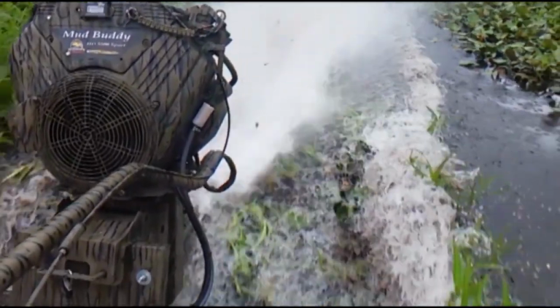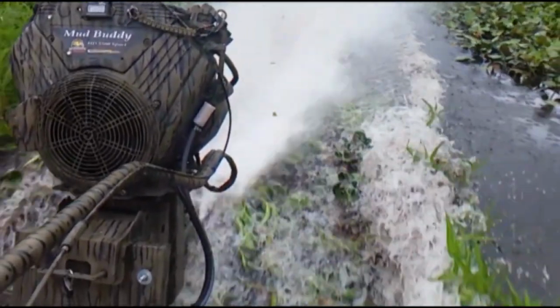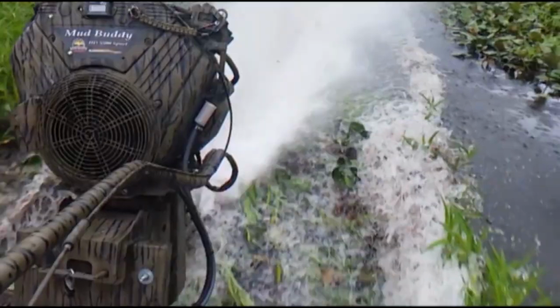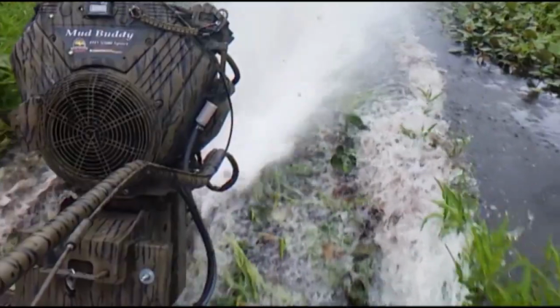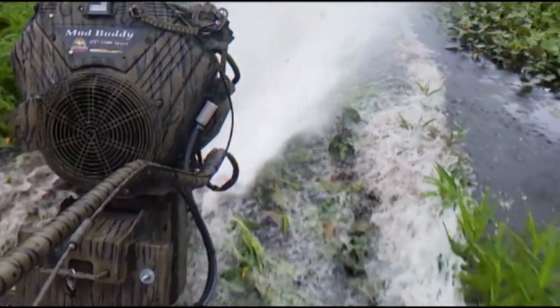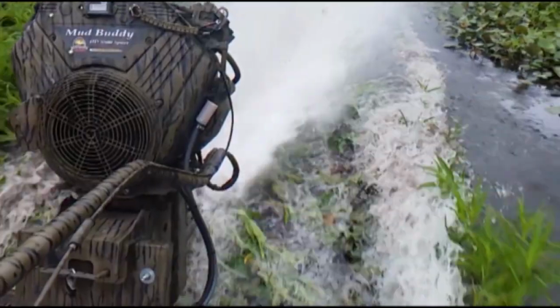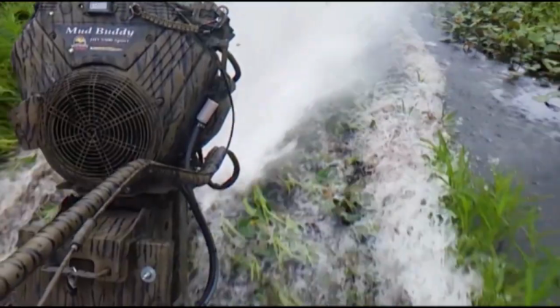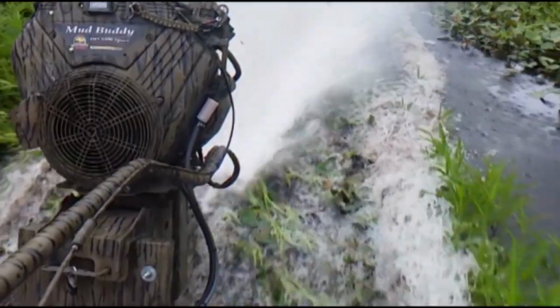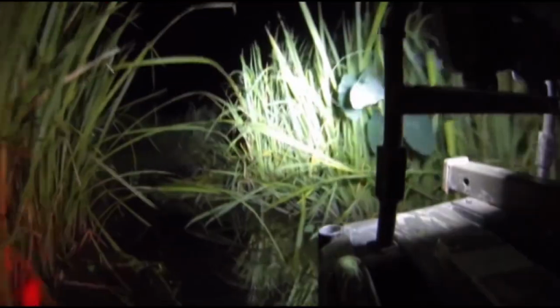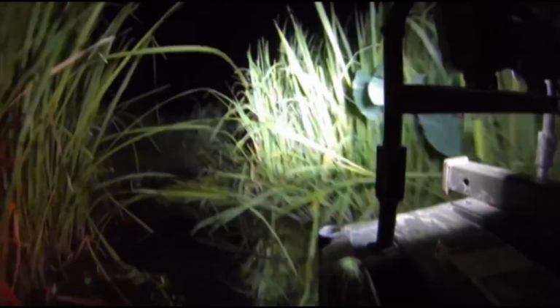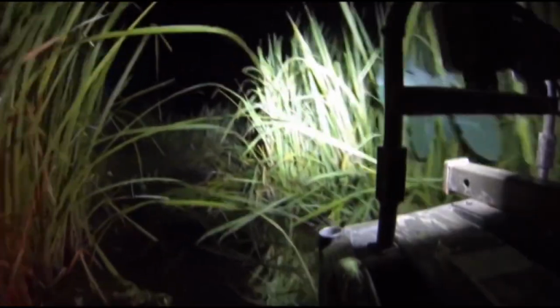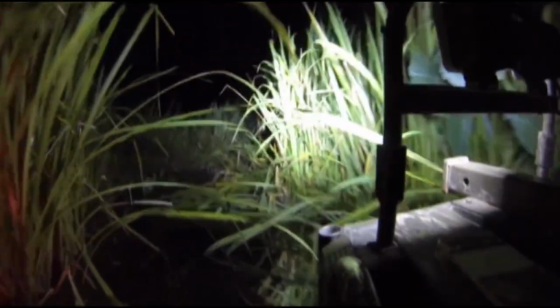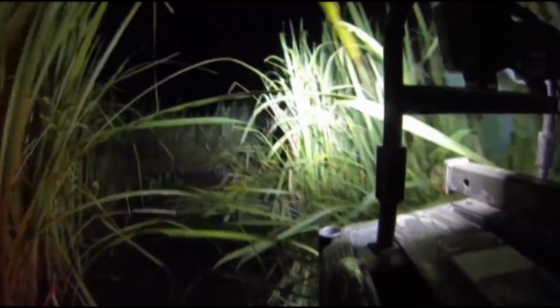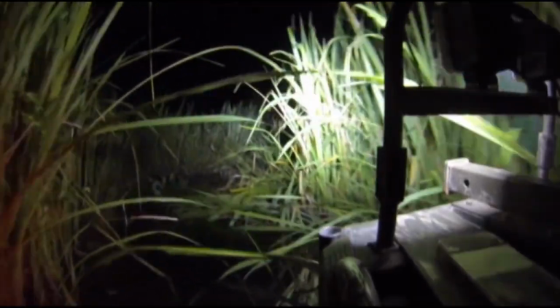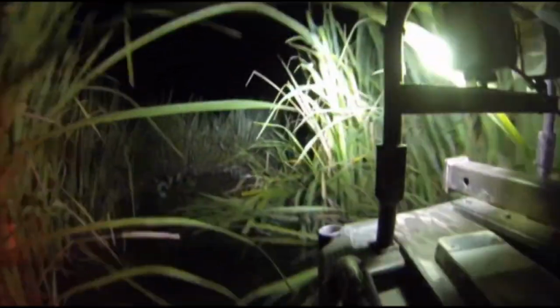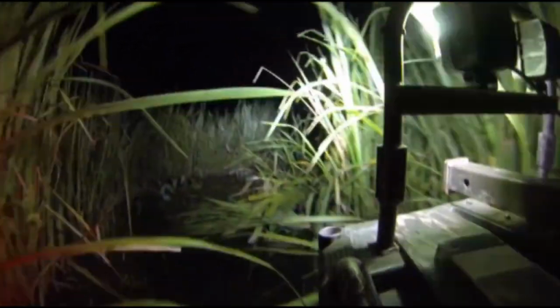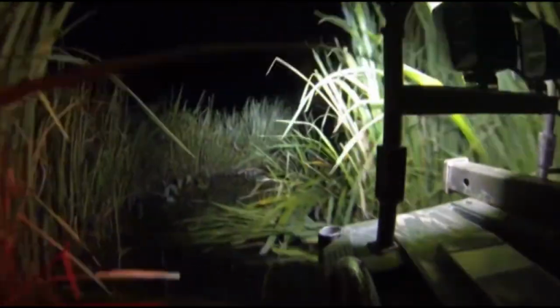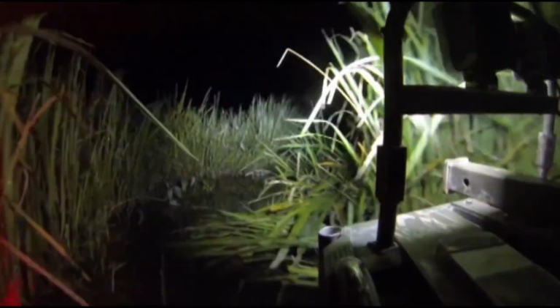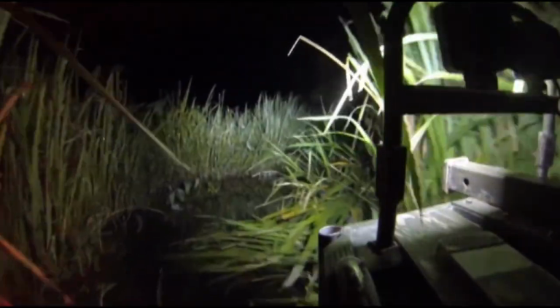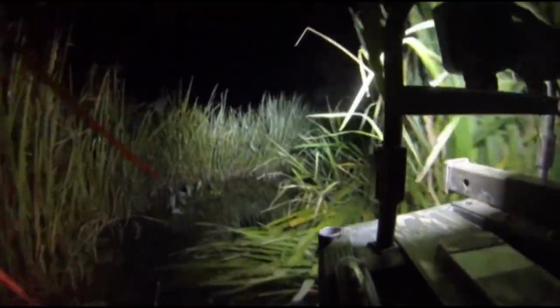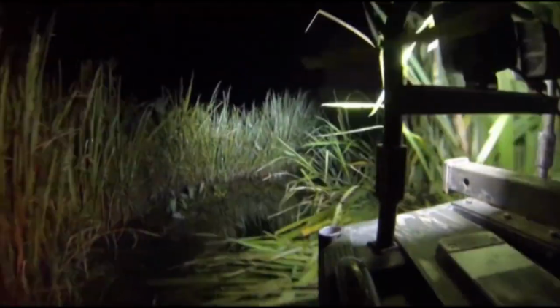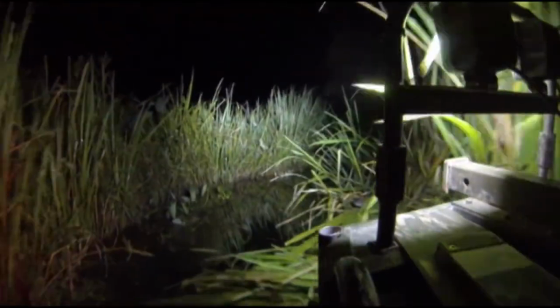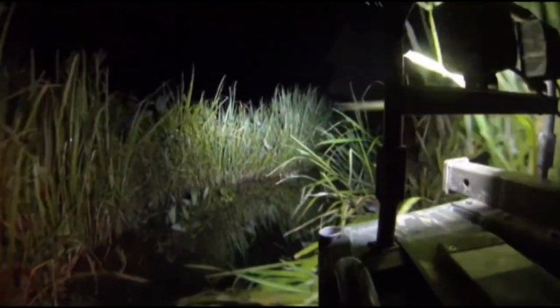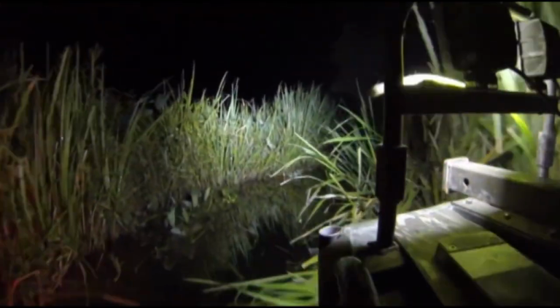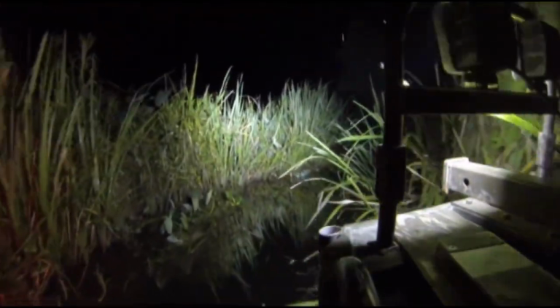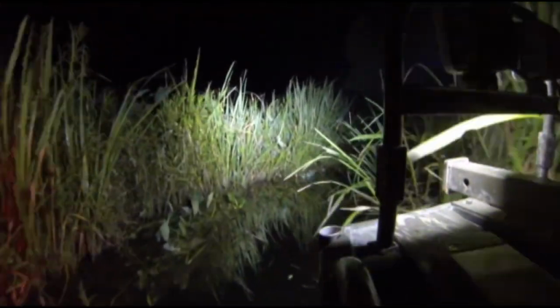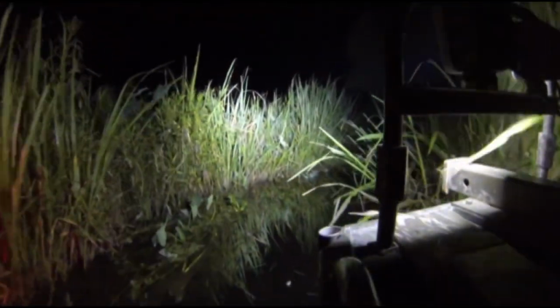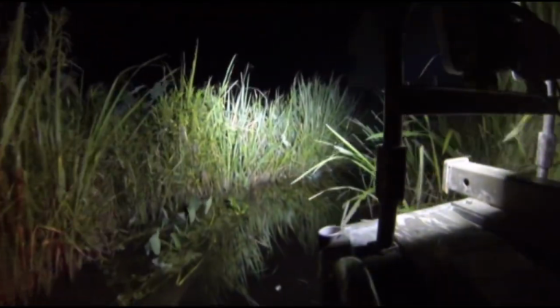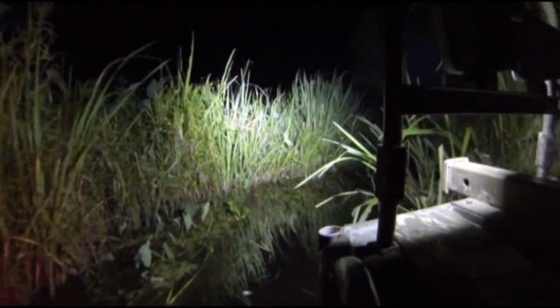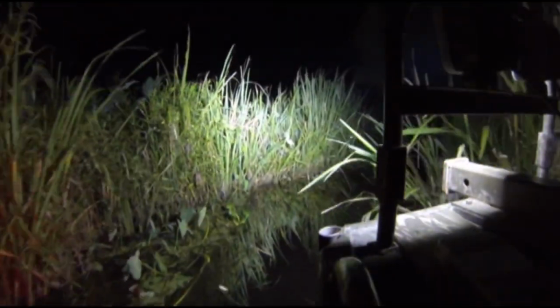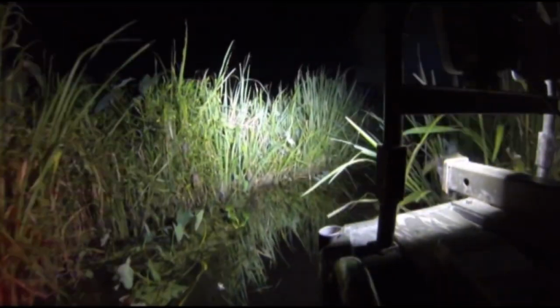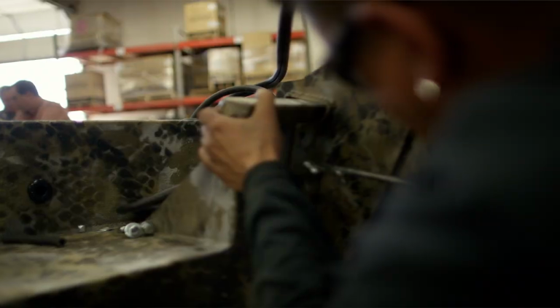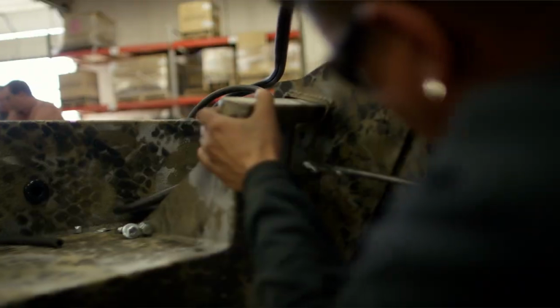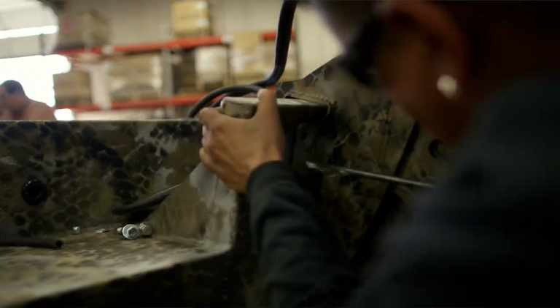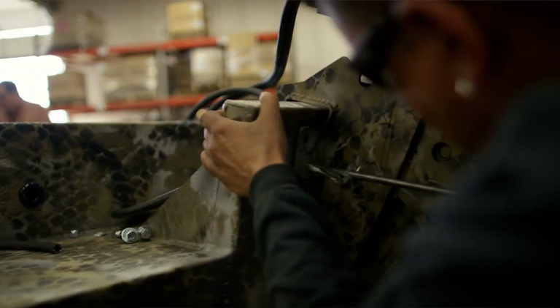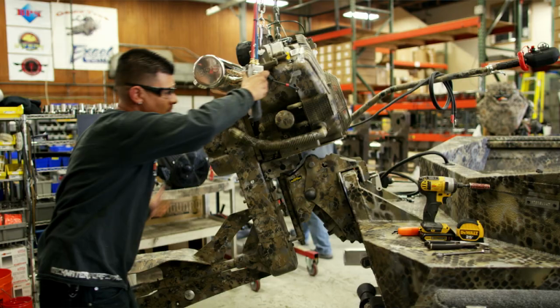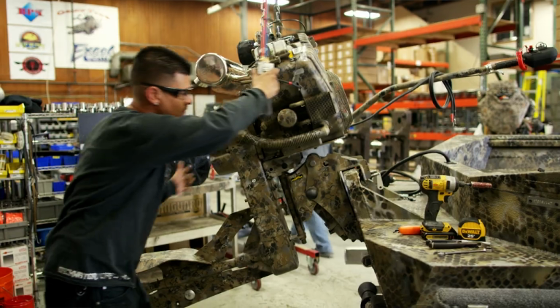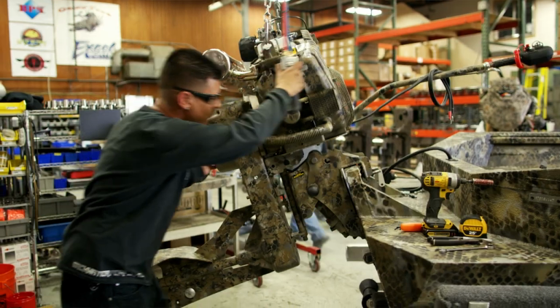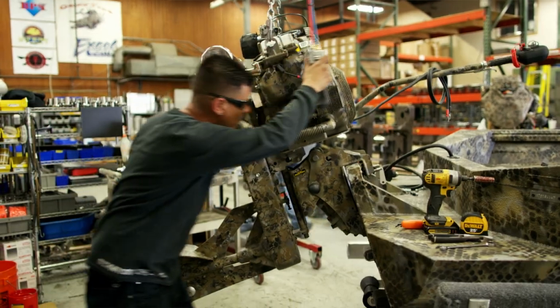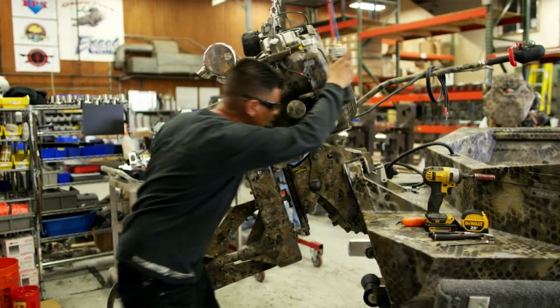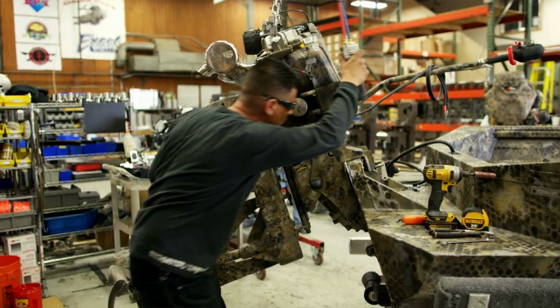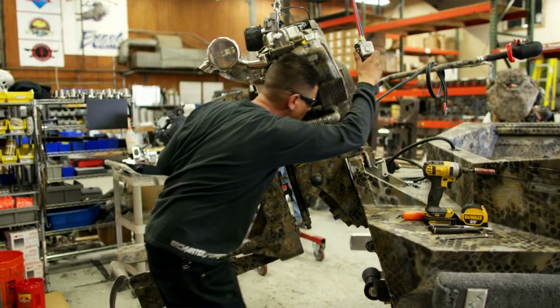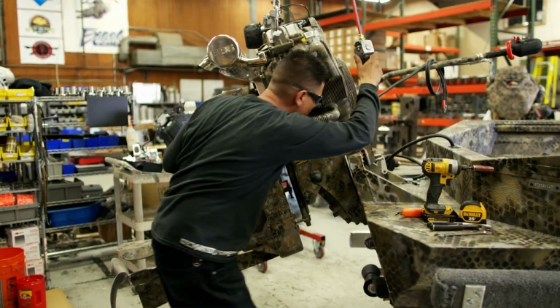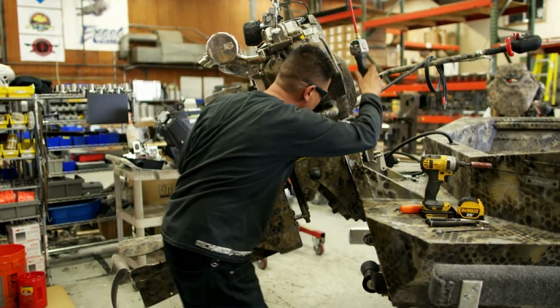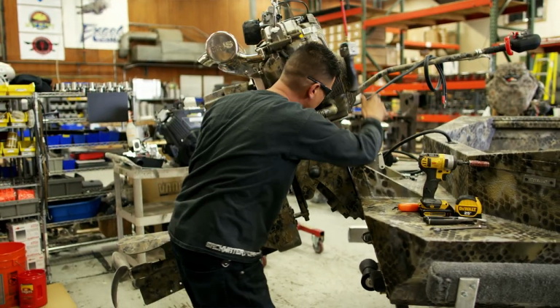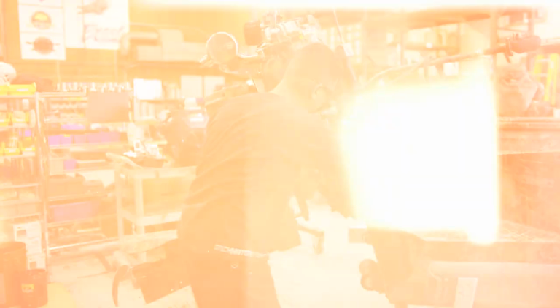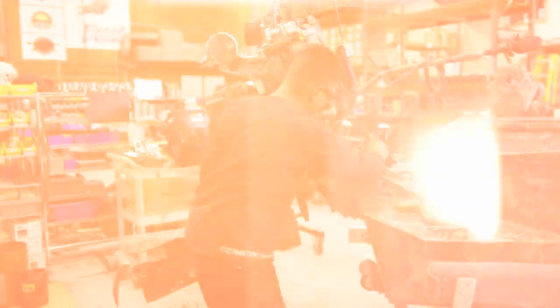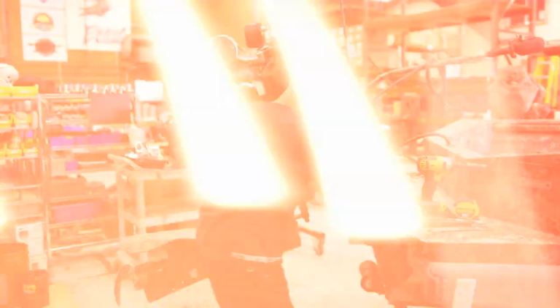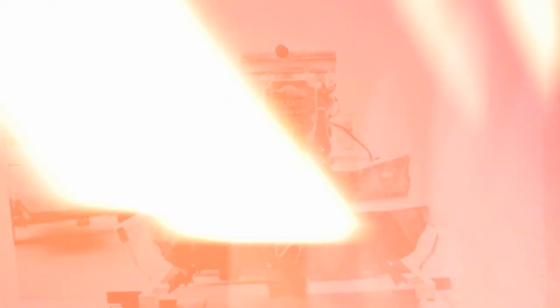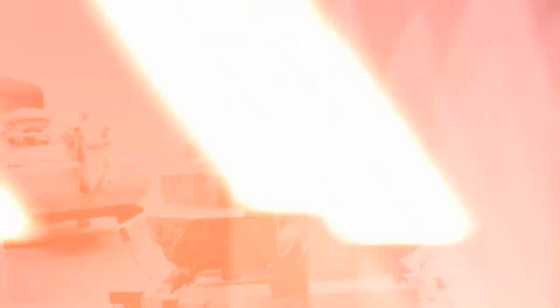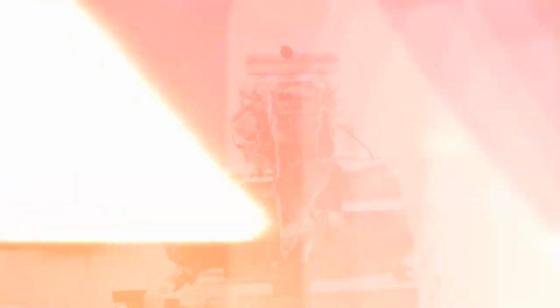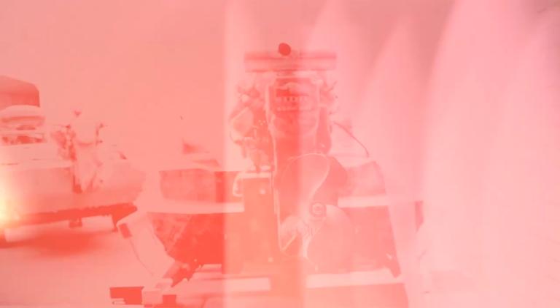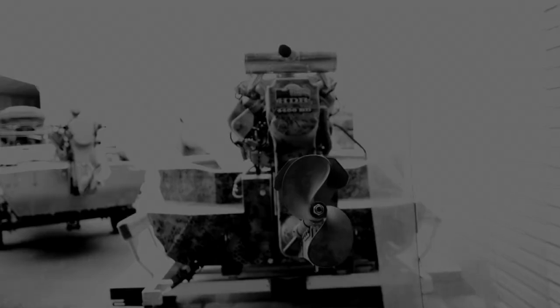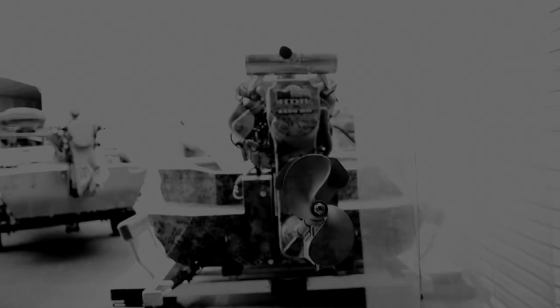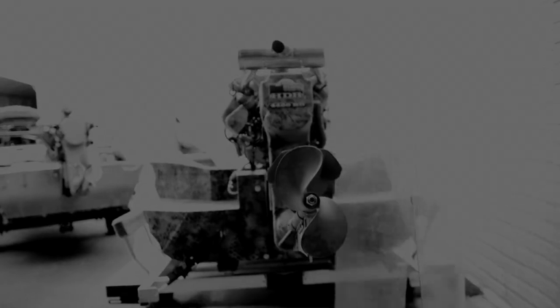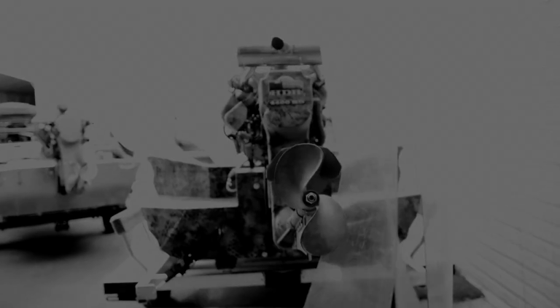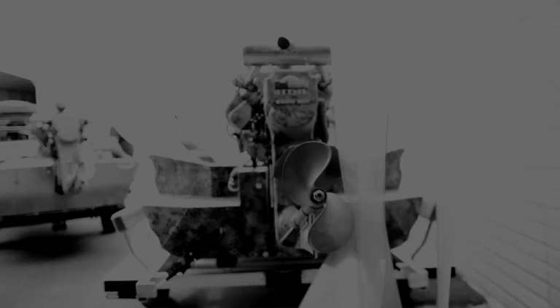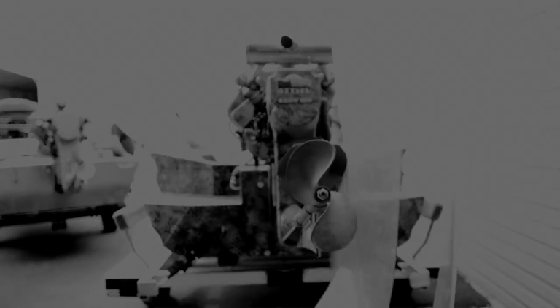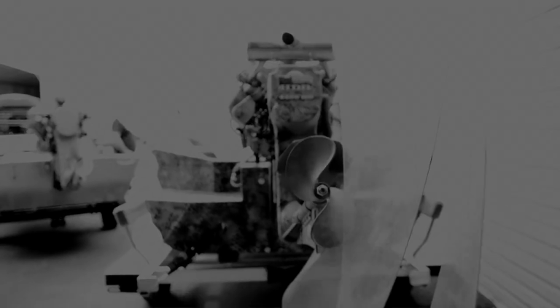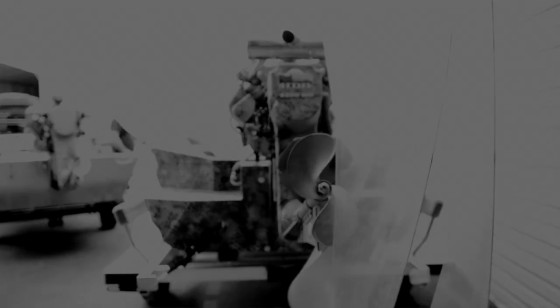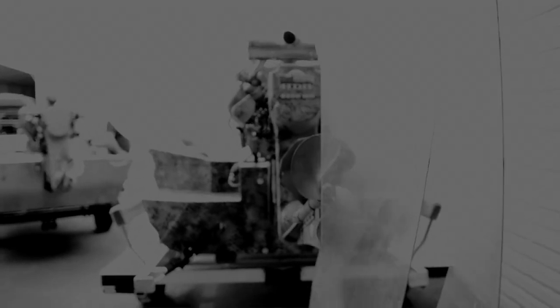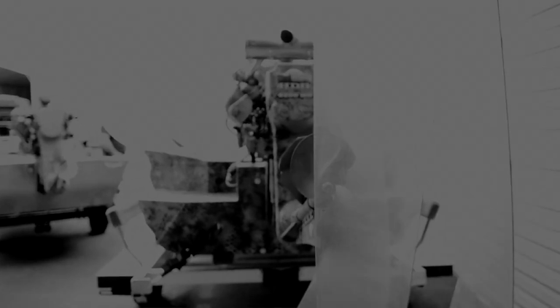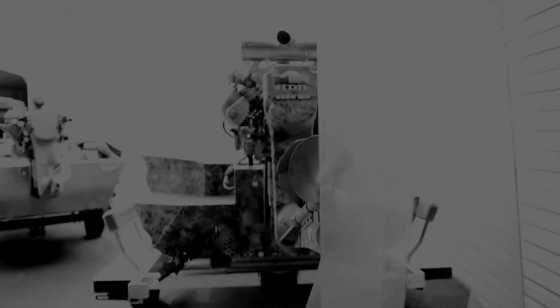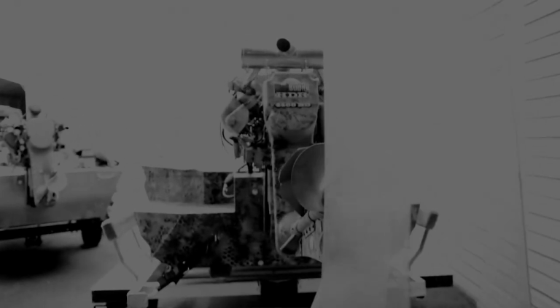At the end of the day at Mud Buddy, we're all hunters. So we're committed to building a motor that's going to take you to where the ducks want to be.